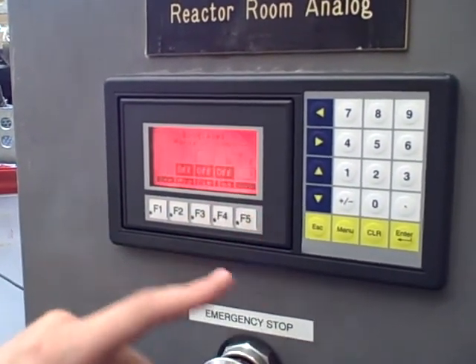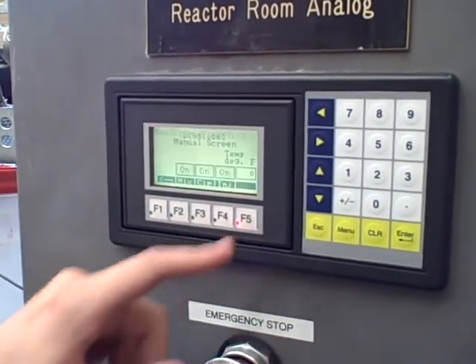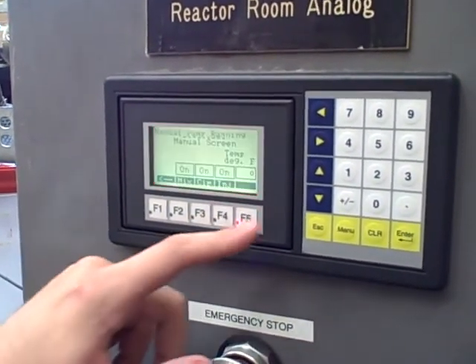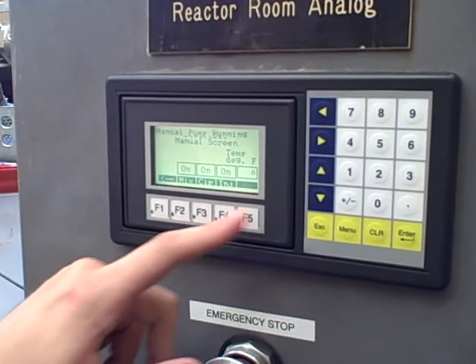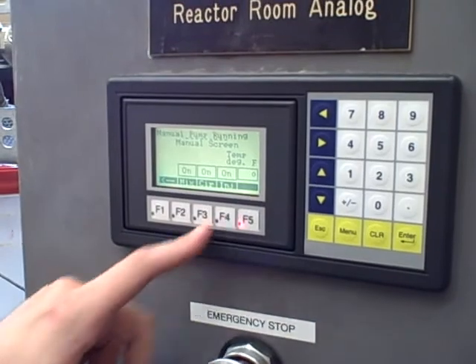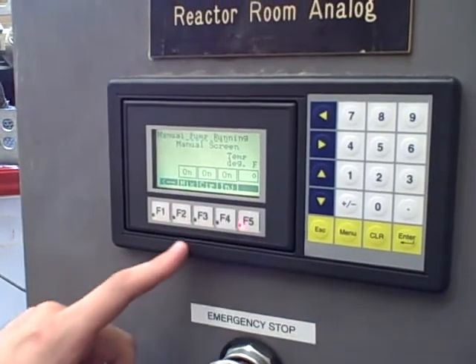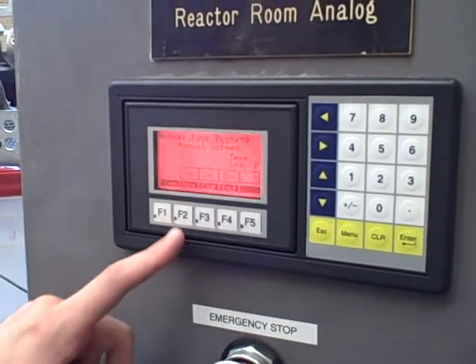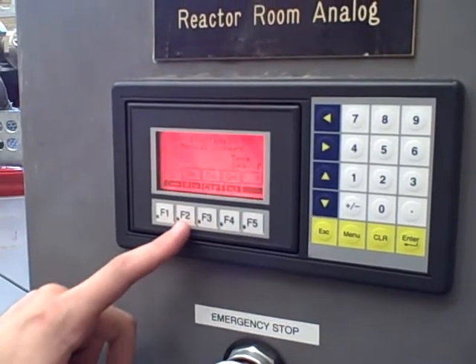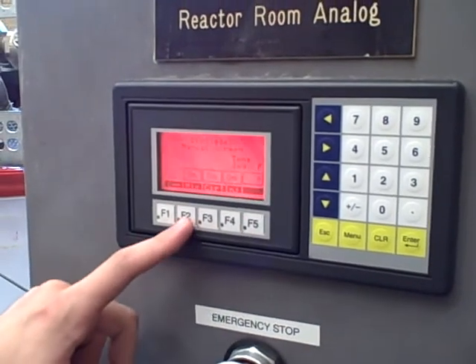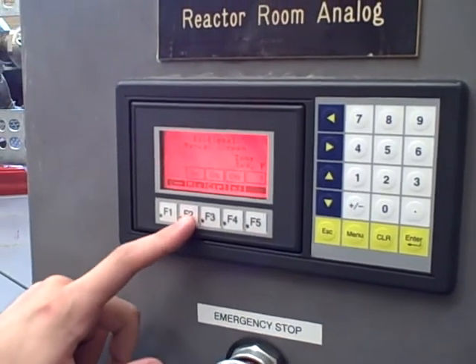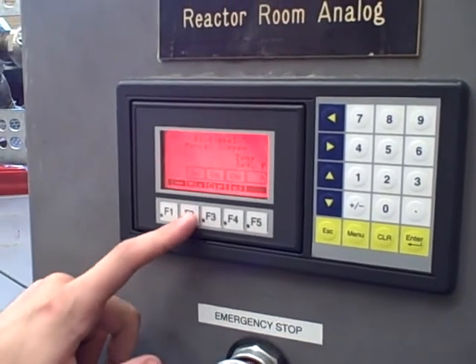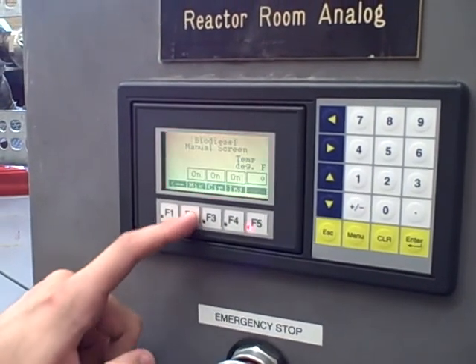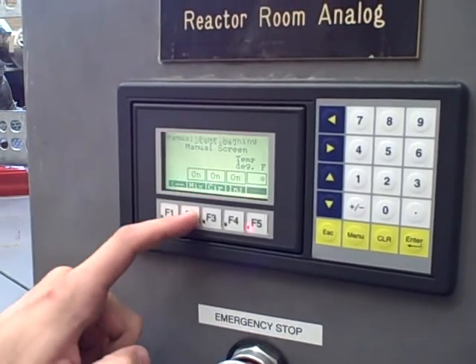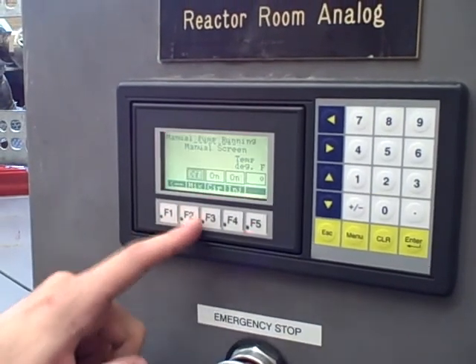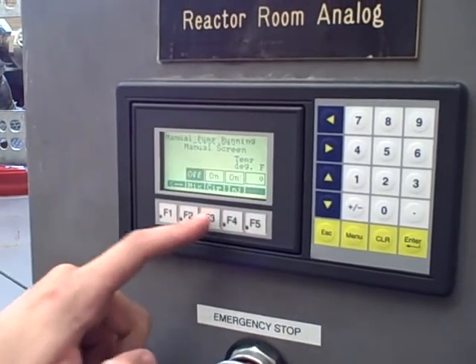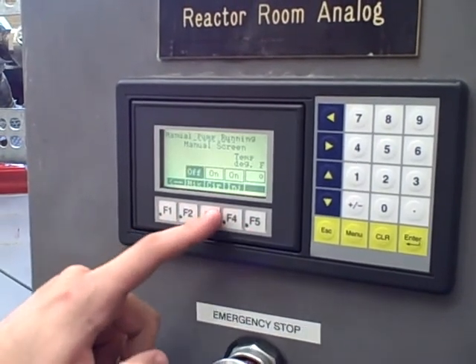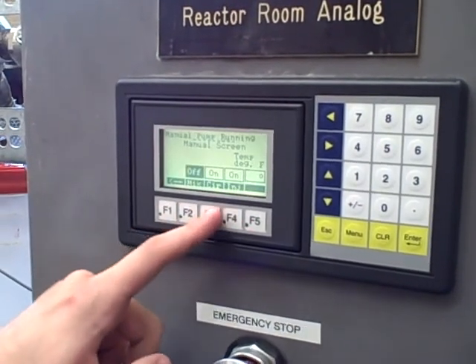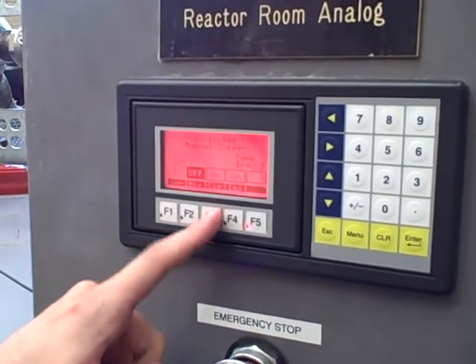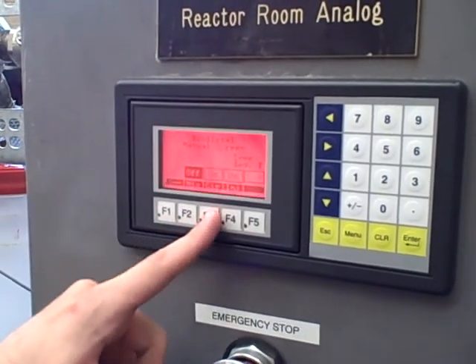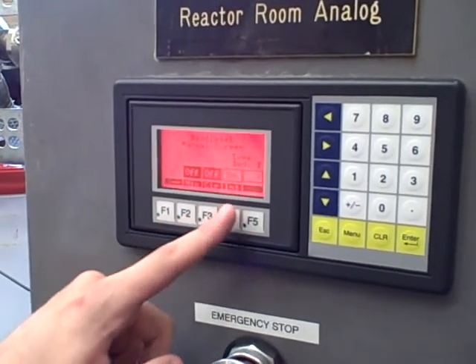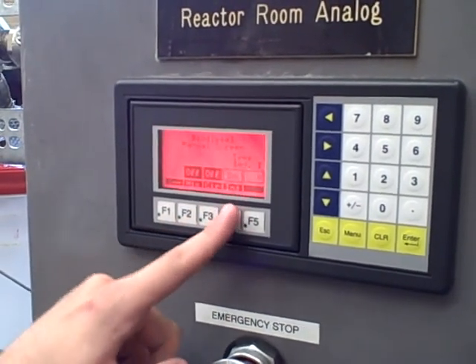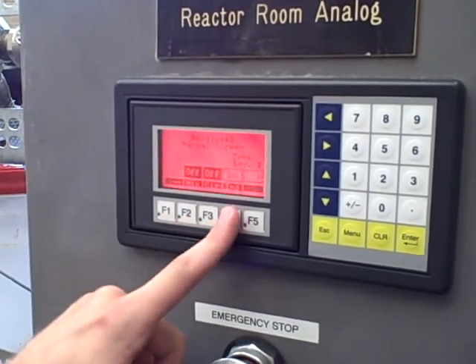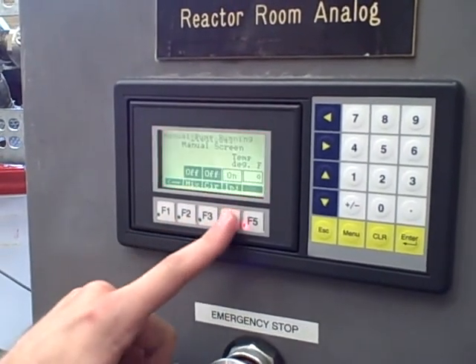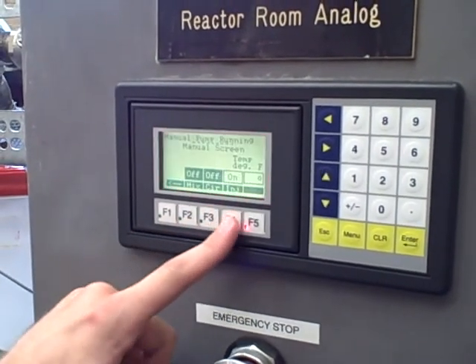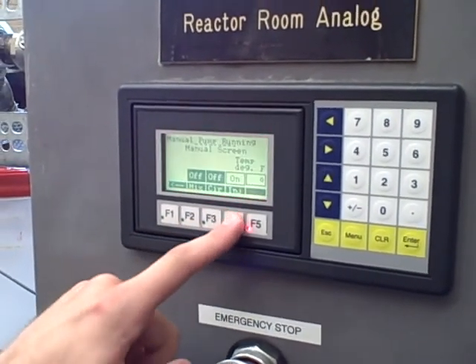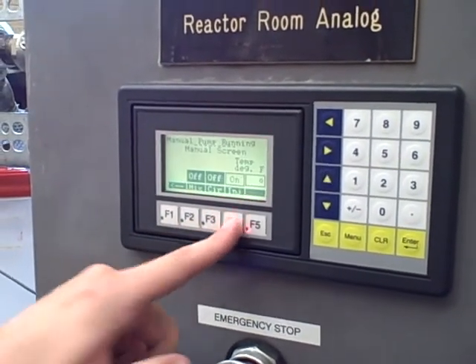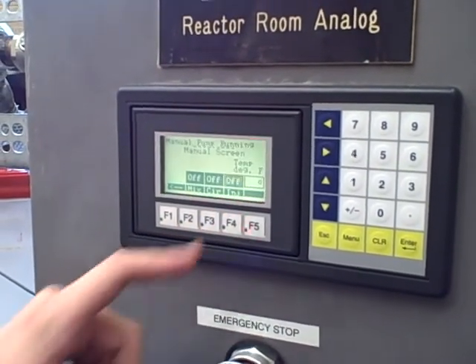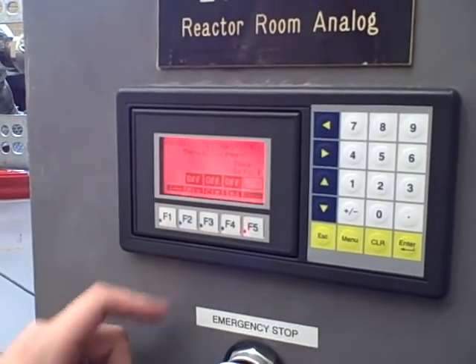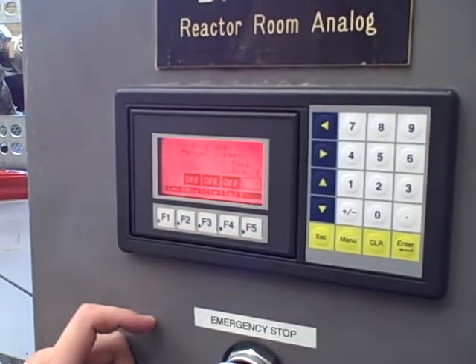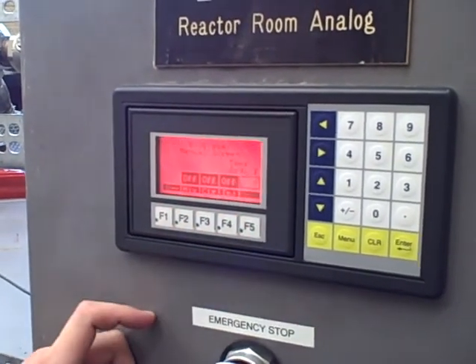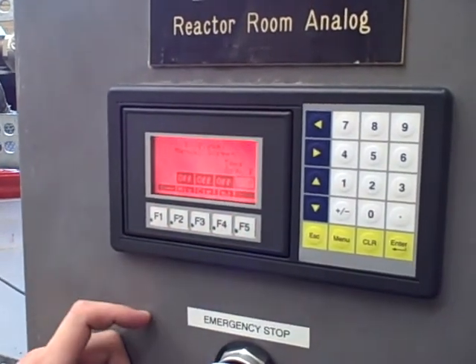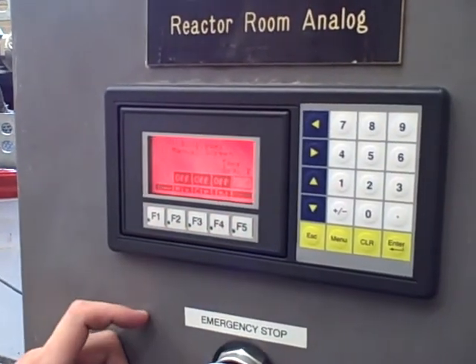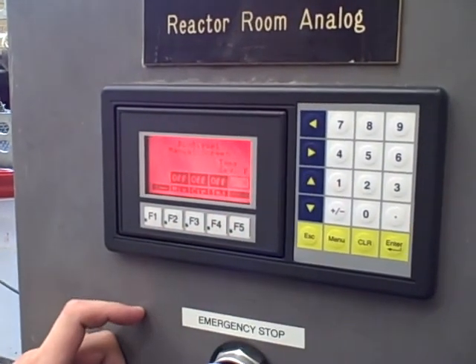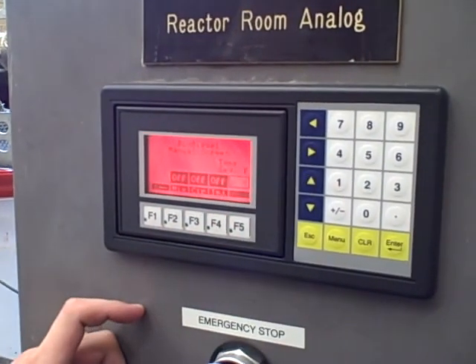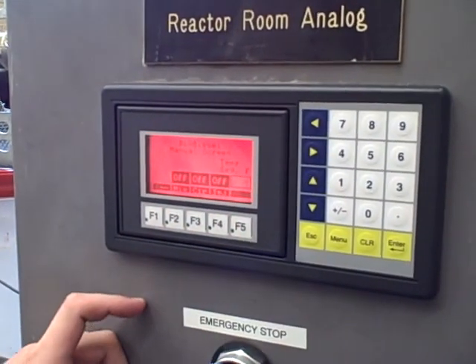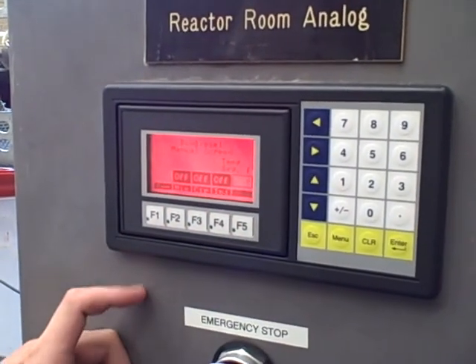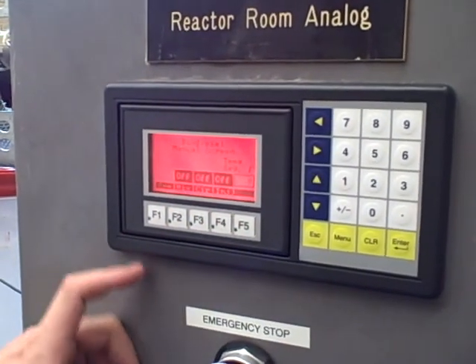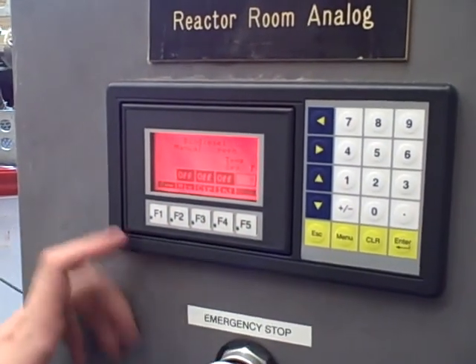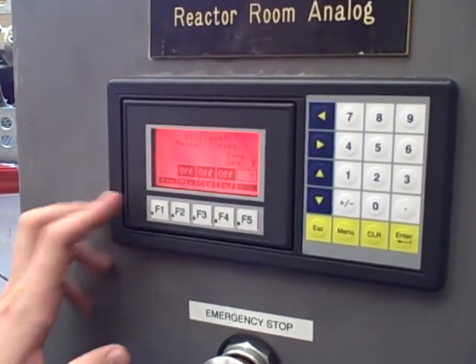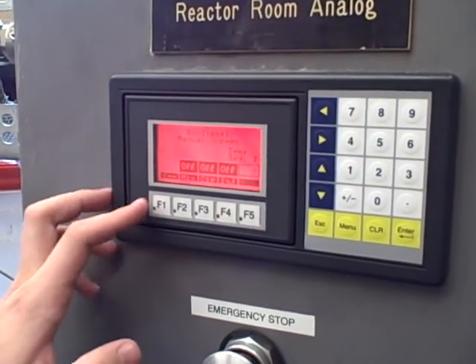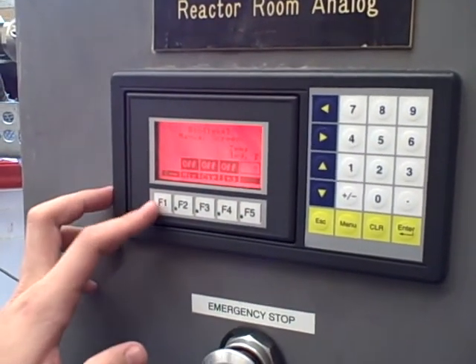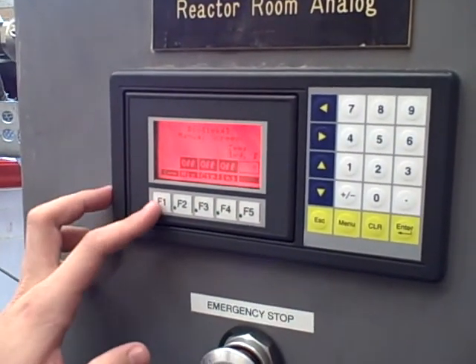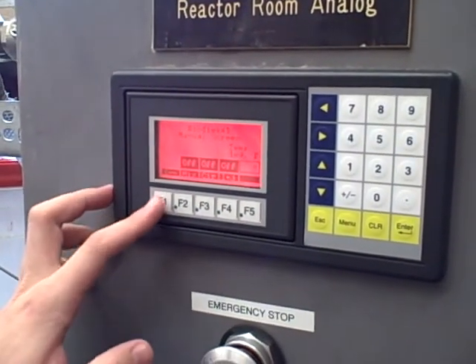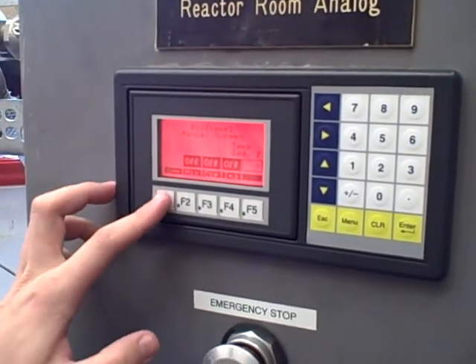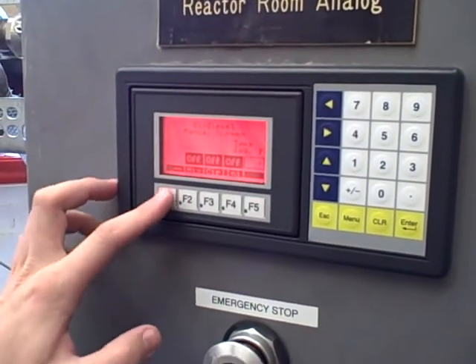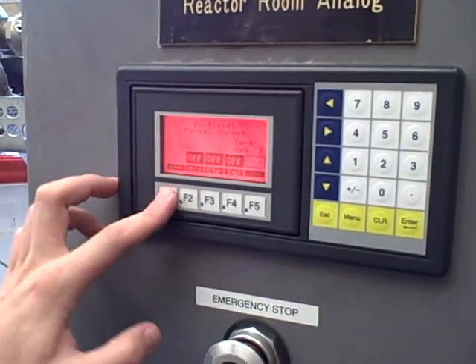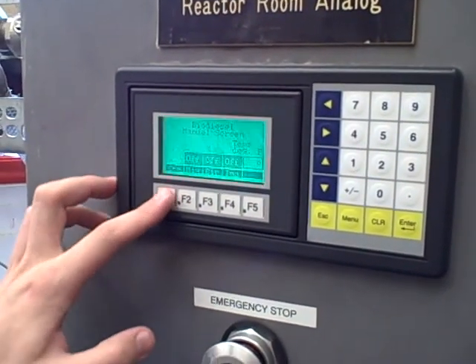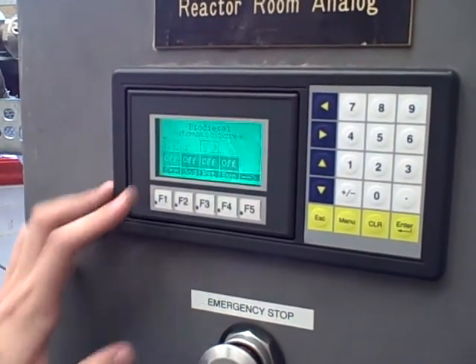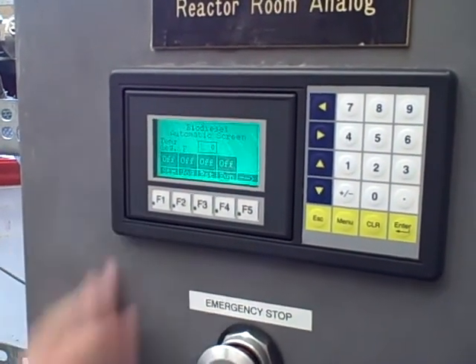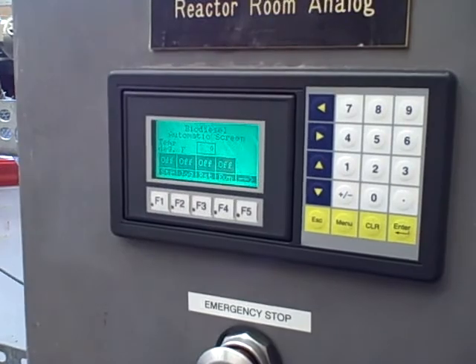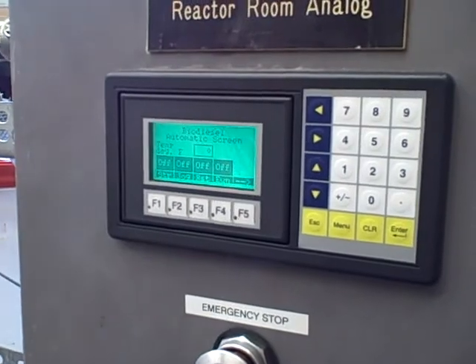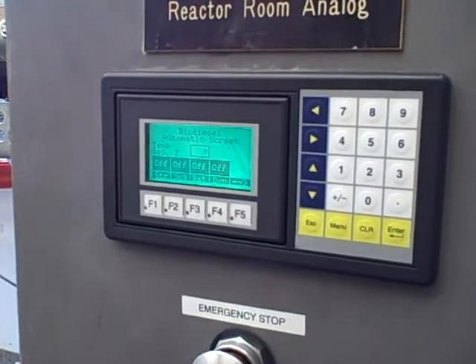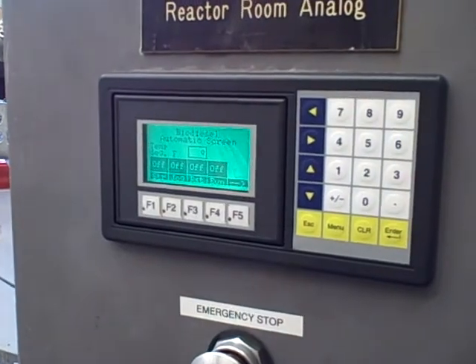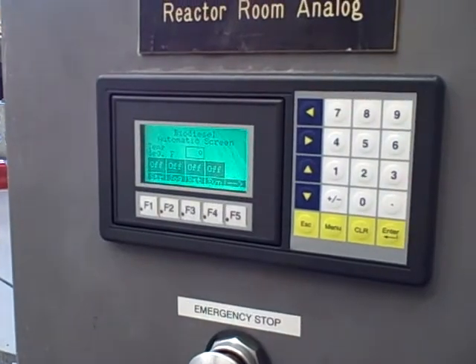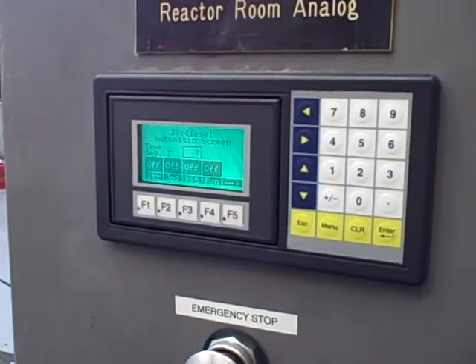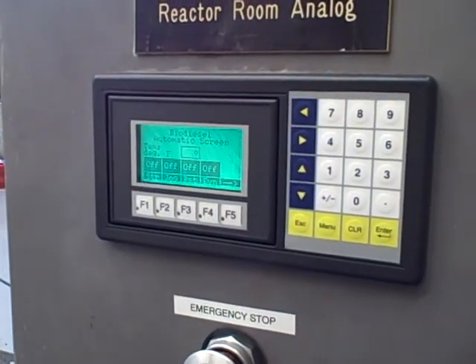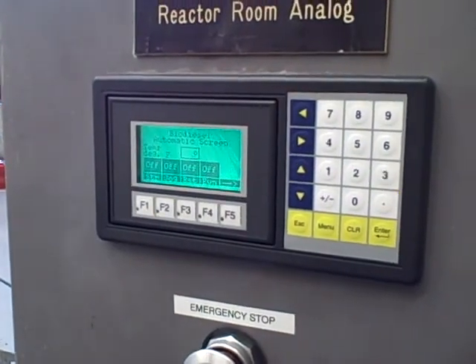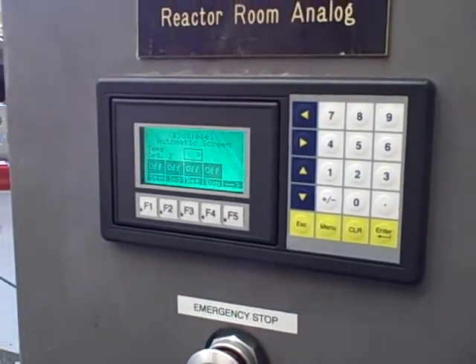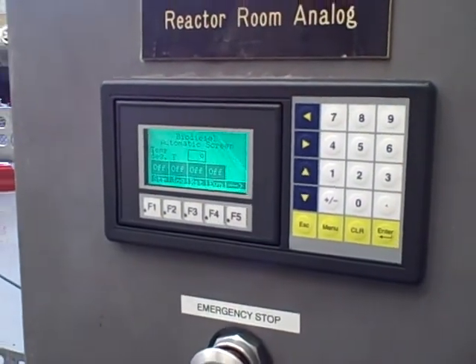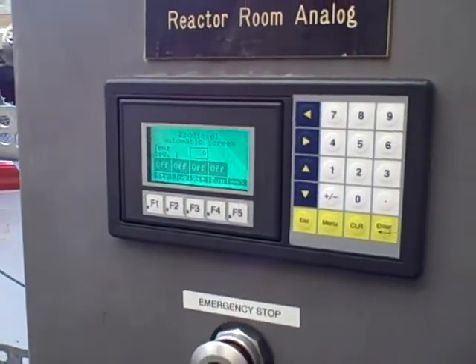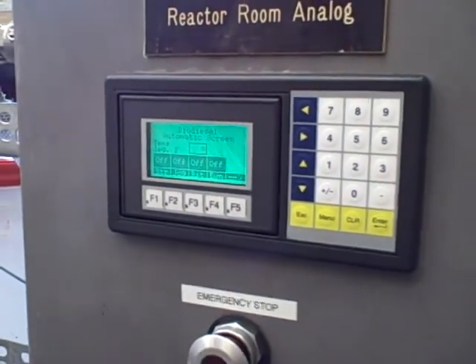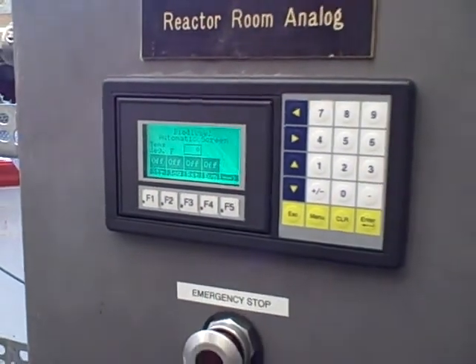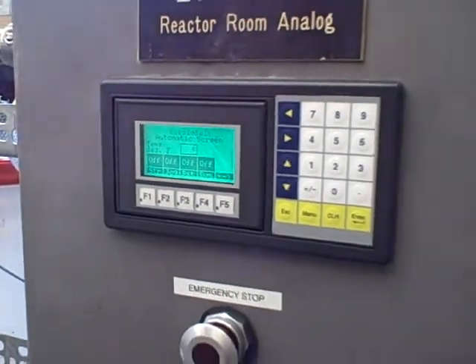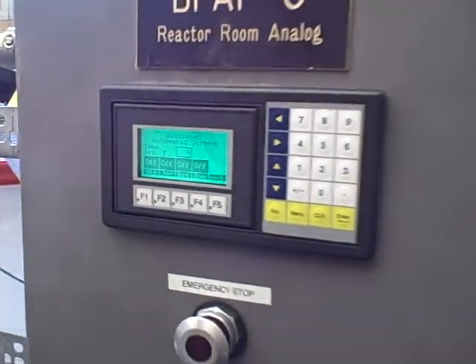The only way to turn those off is to go back on the manual screen and turn those off, which clears your alarms. So it's a little fail safe.